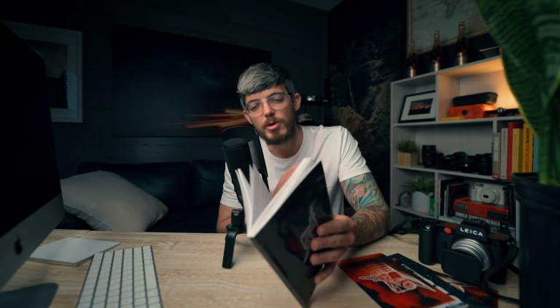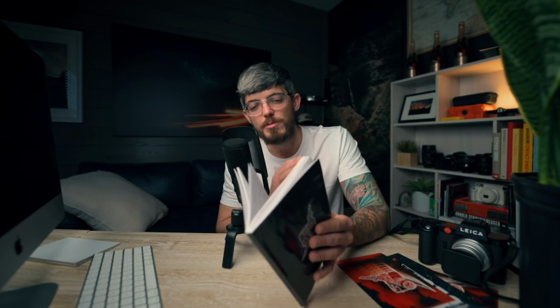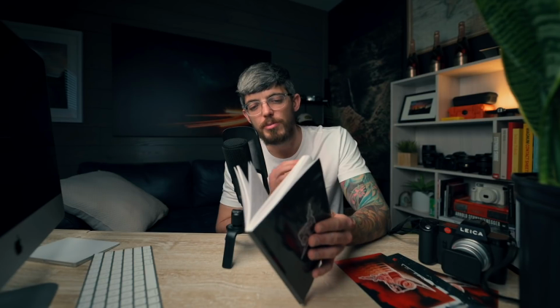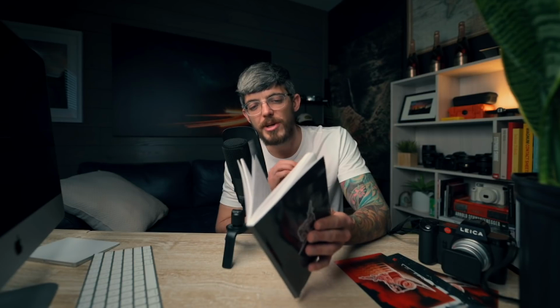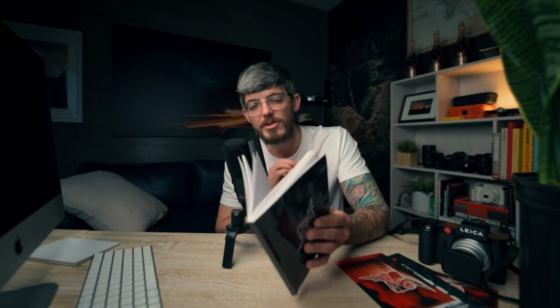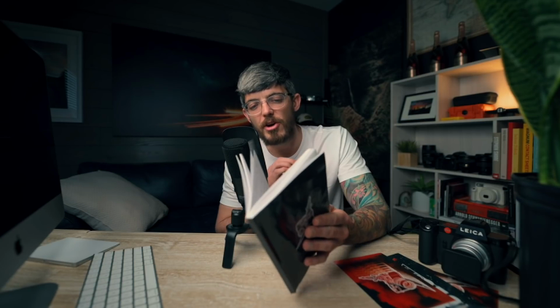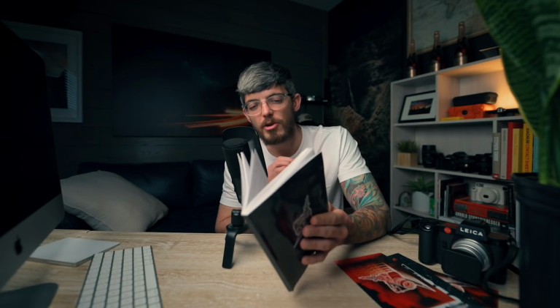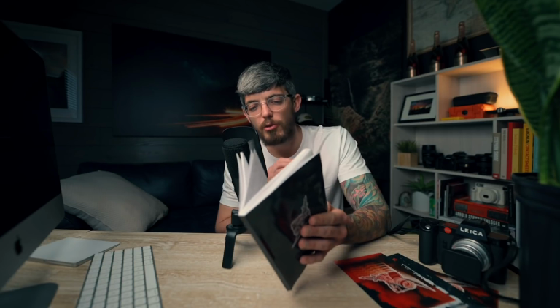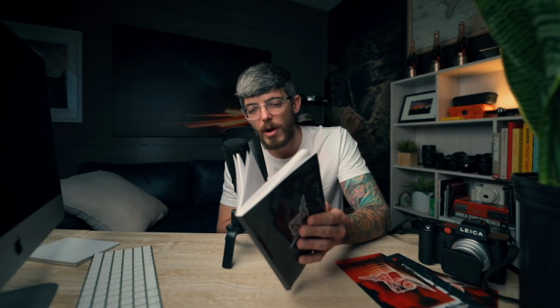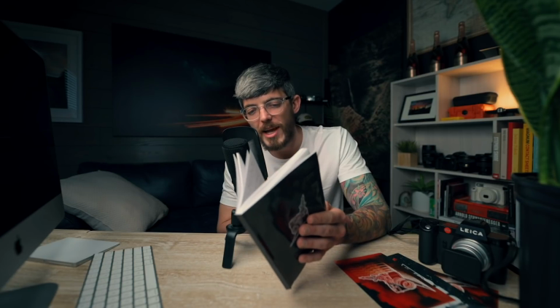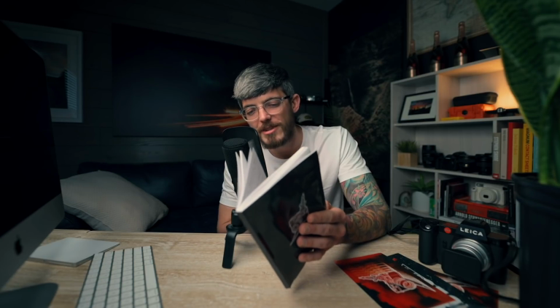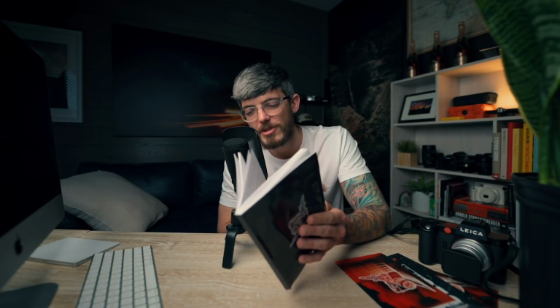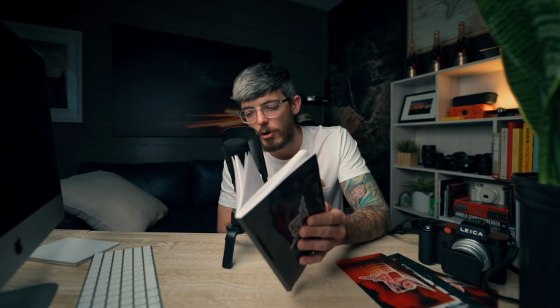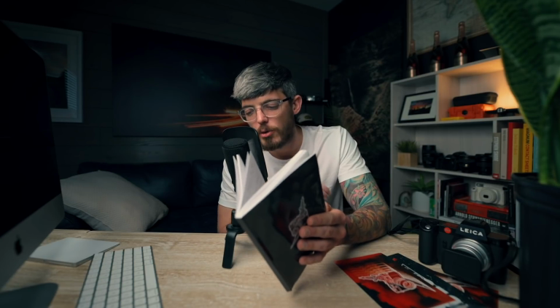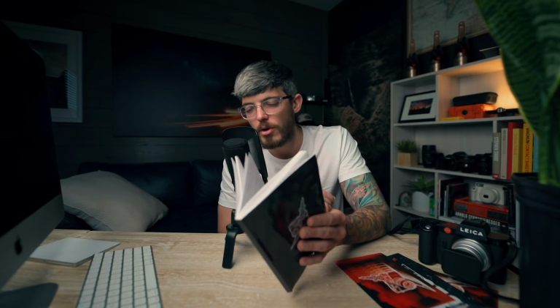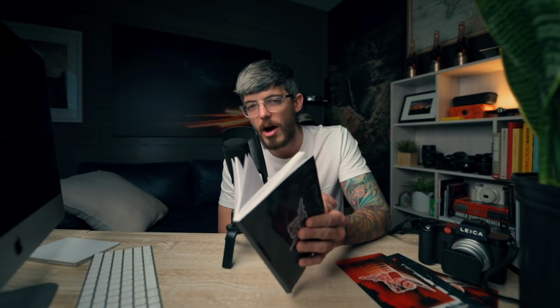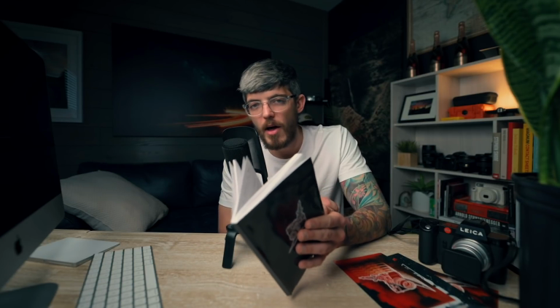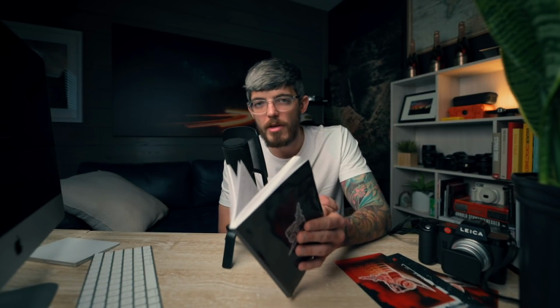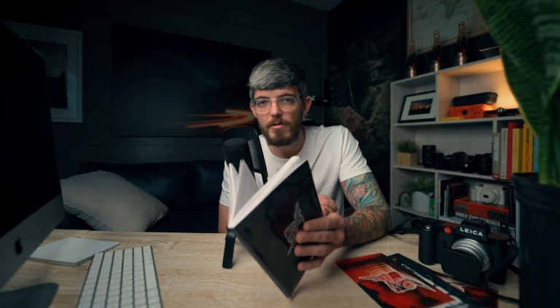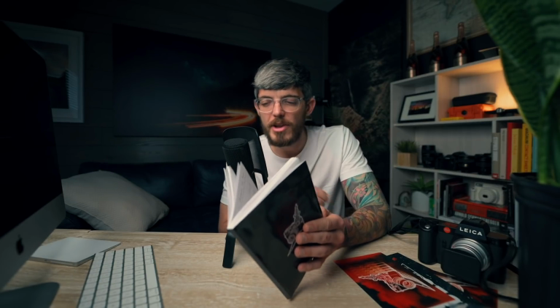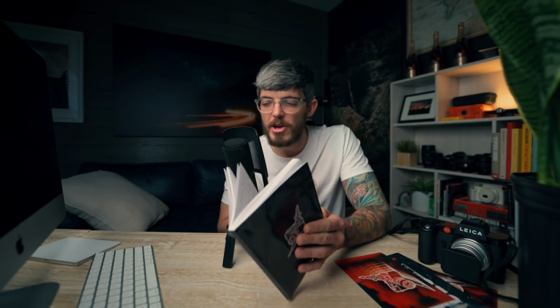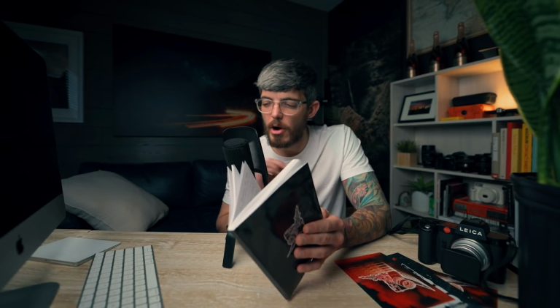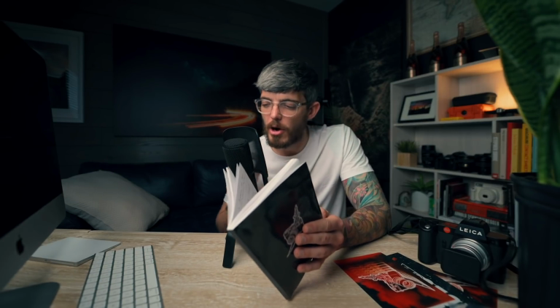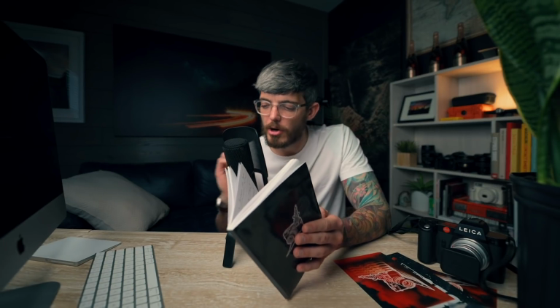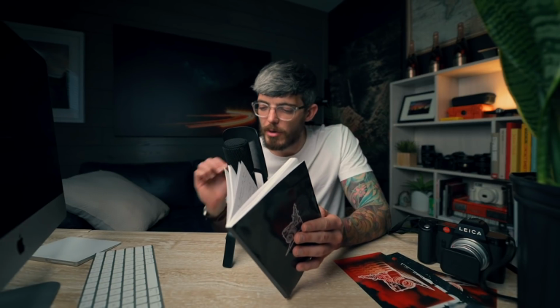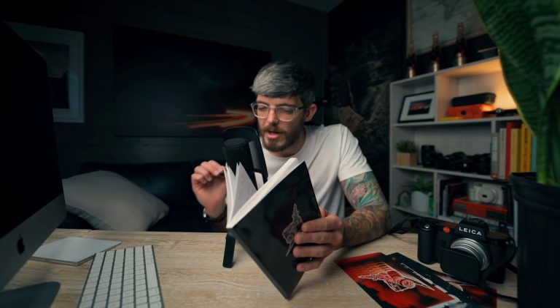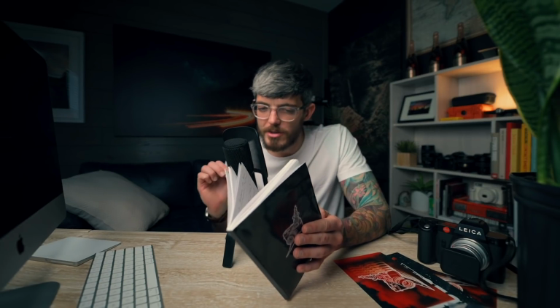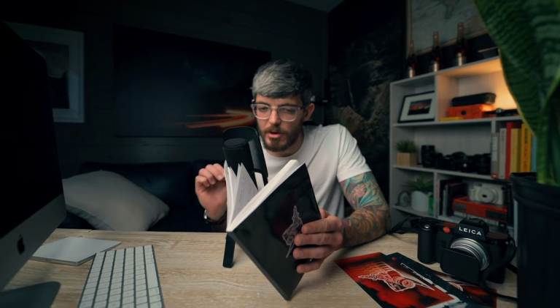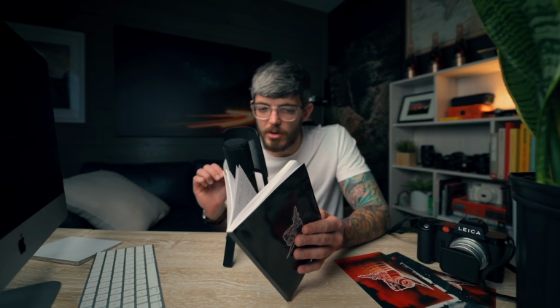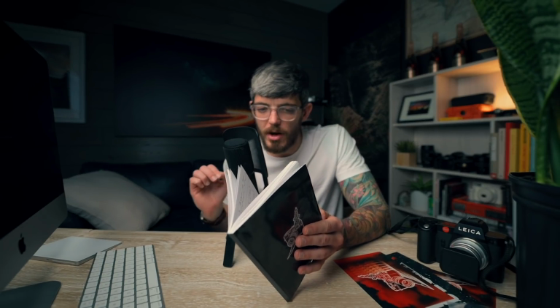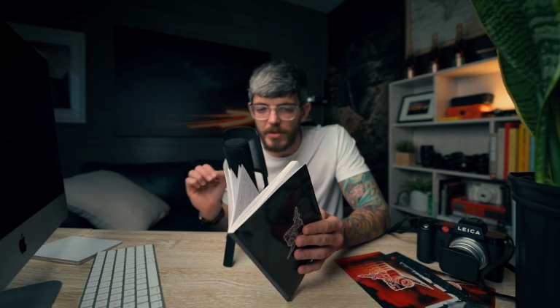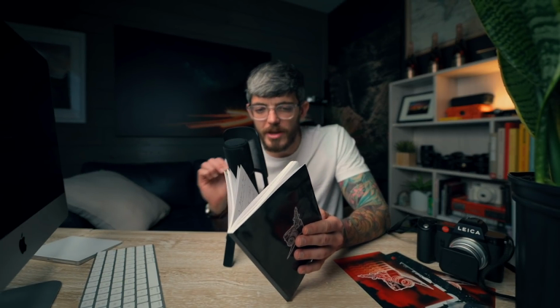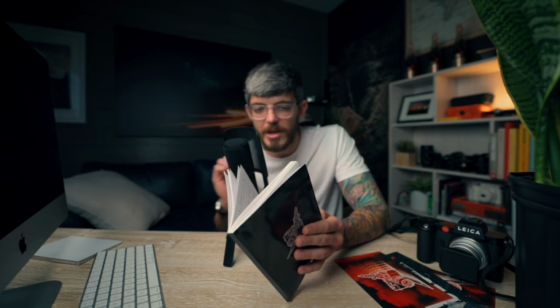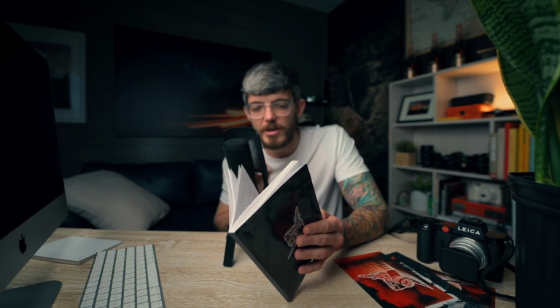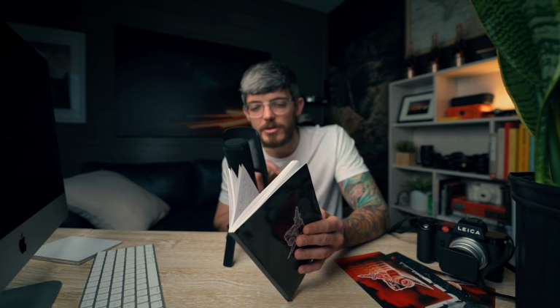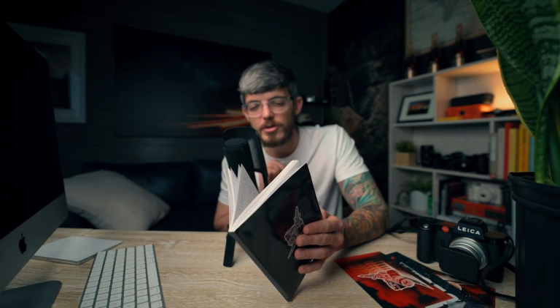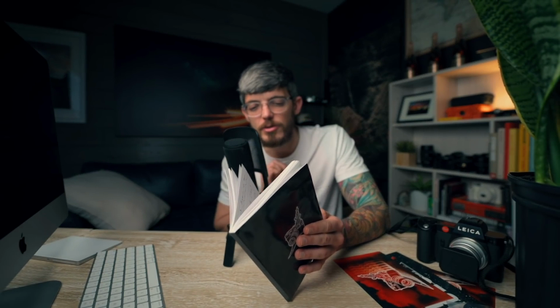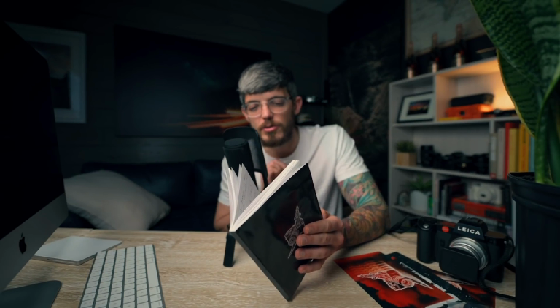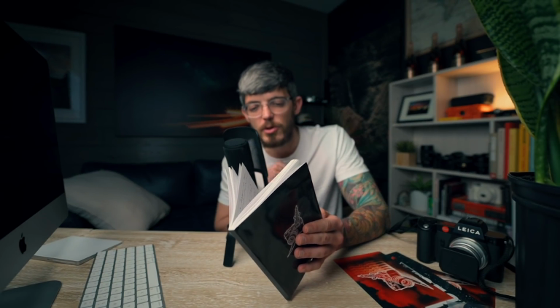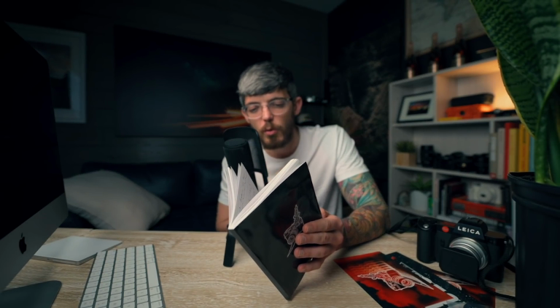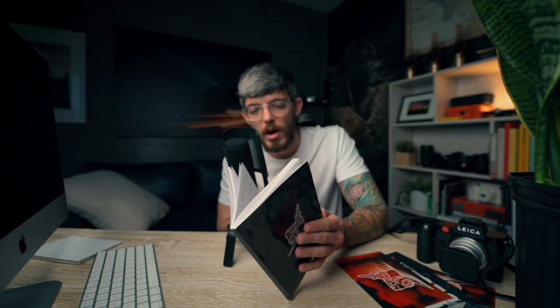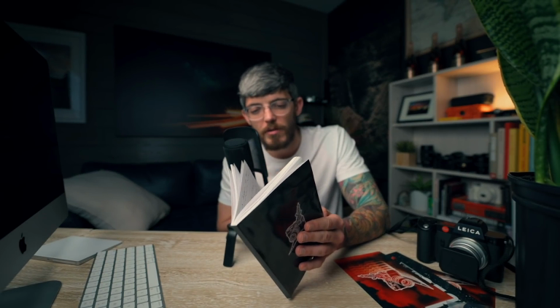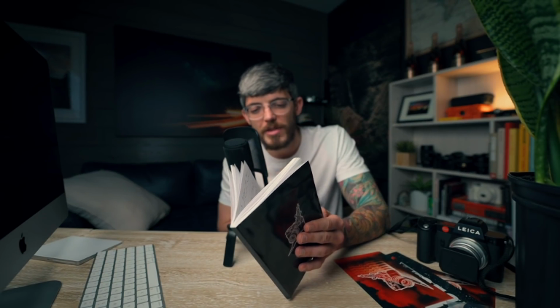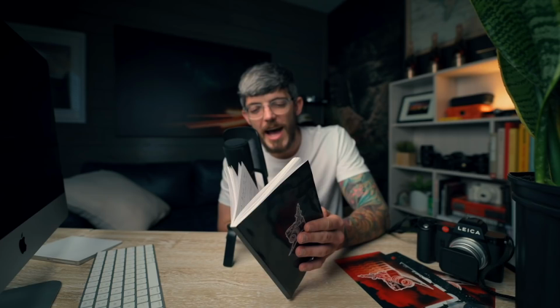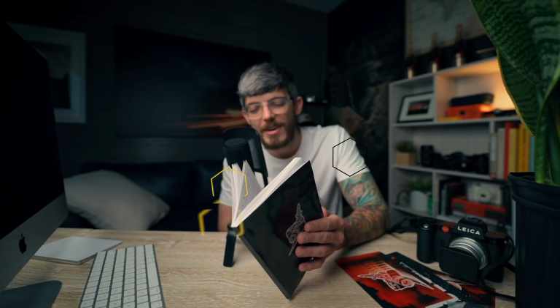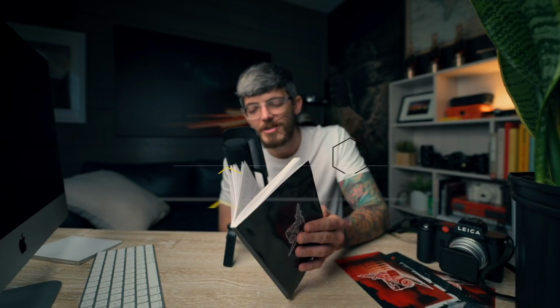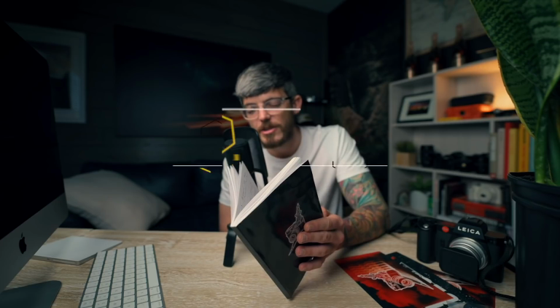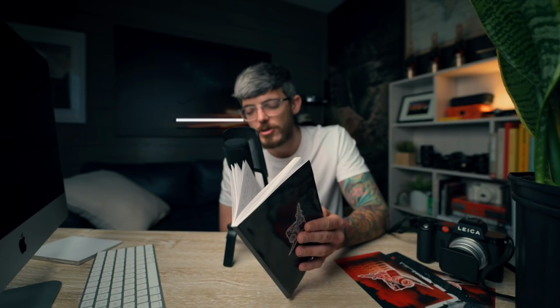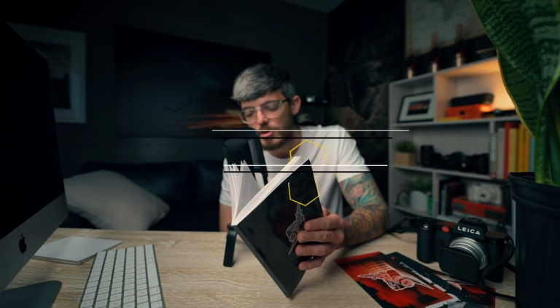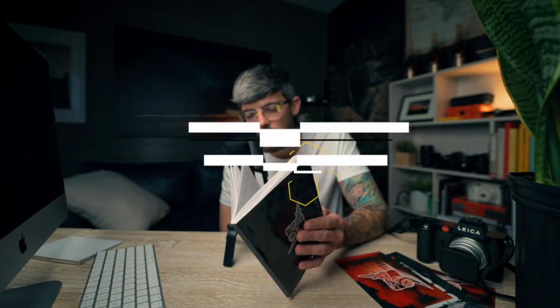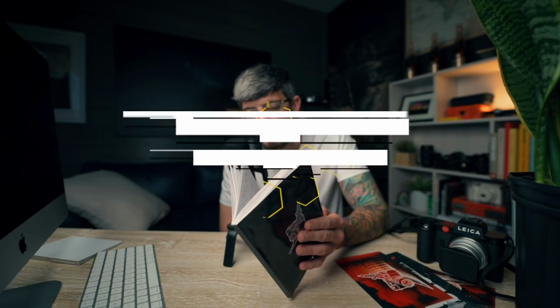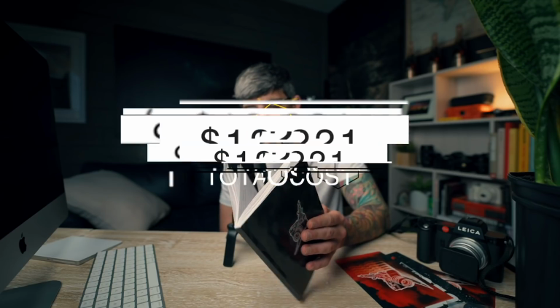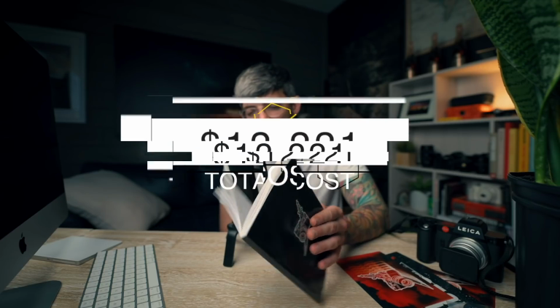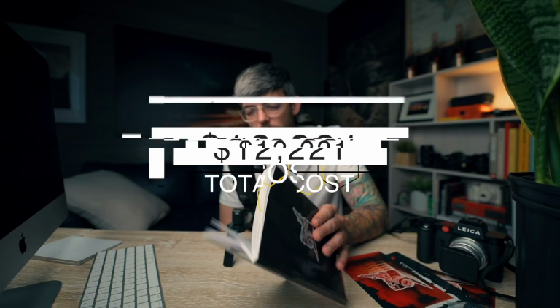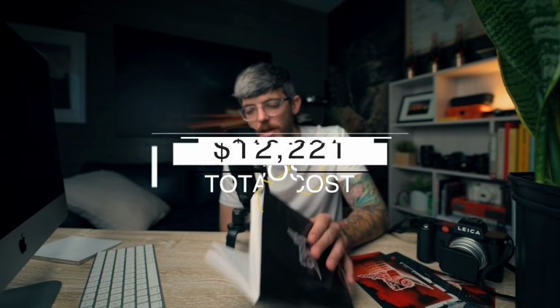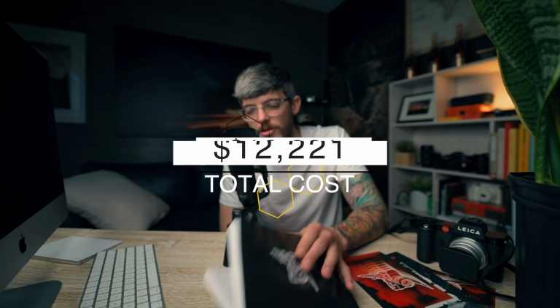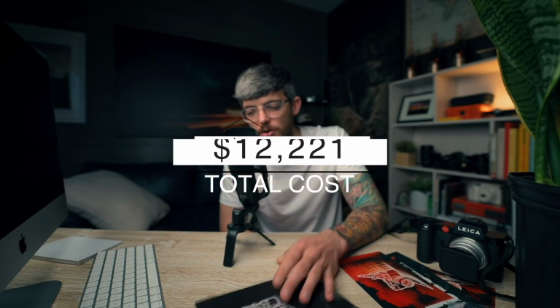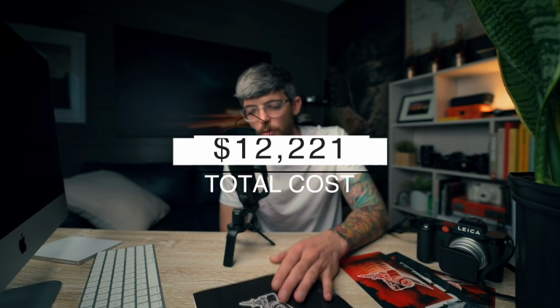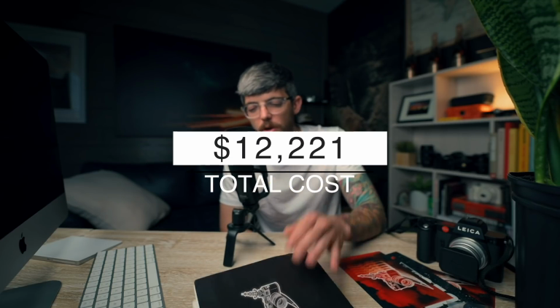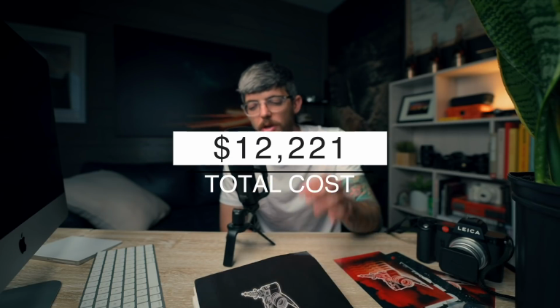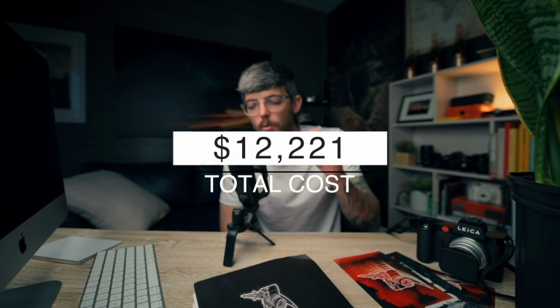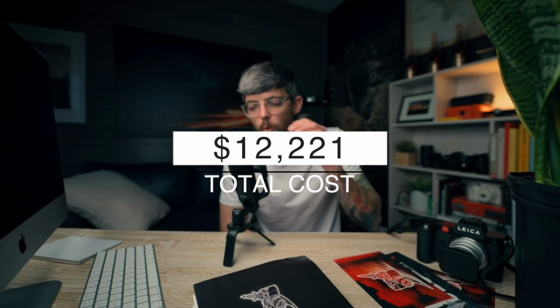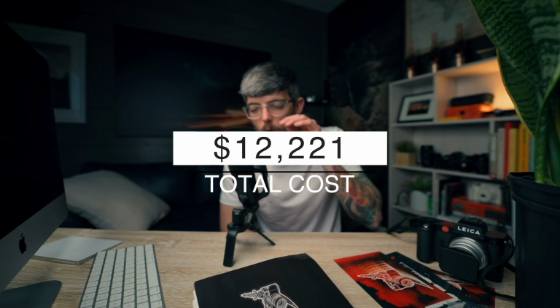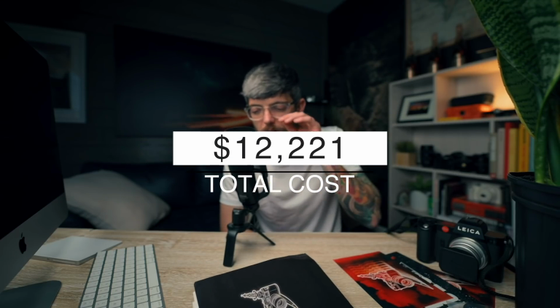Which brings our grand total on the year to $12,221.